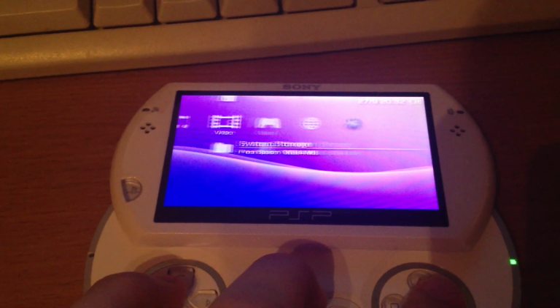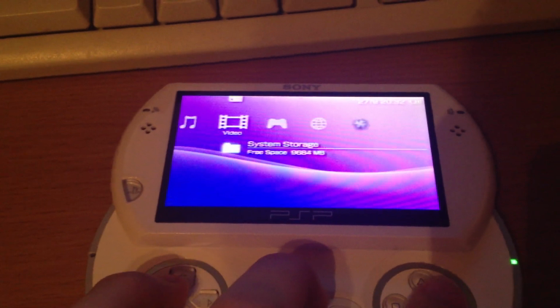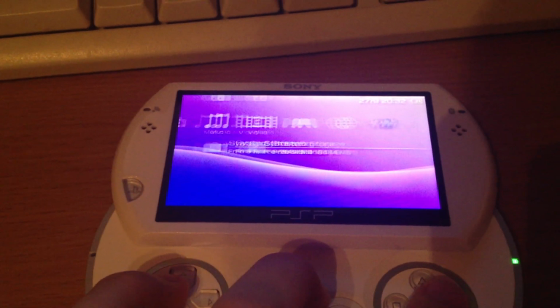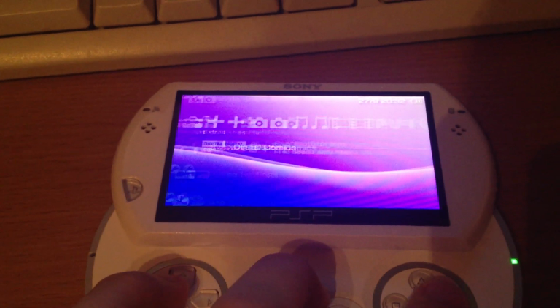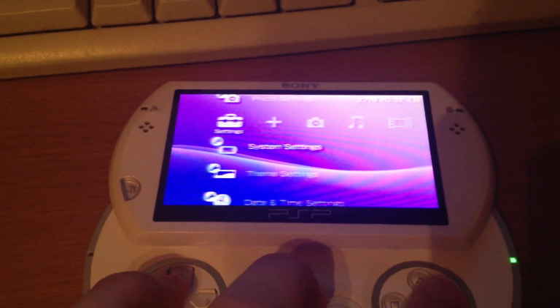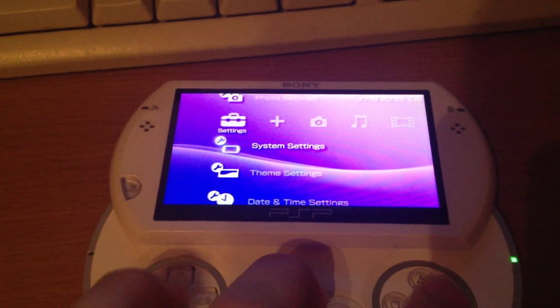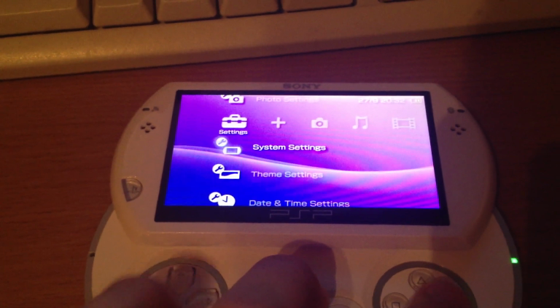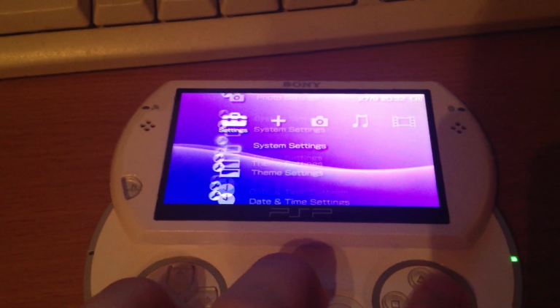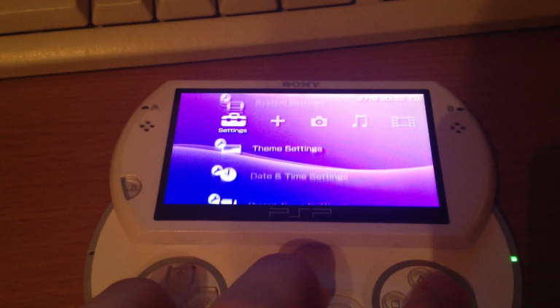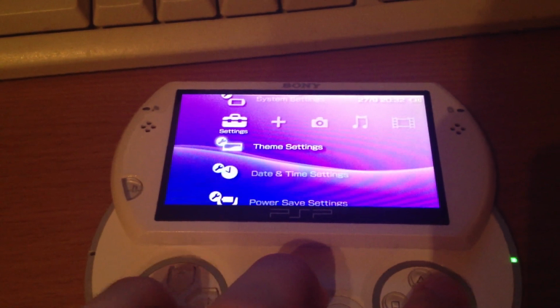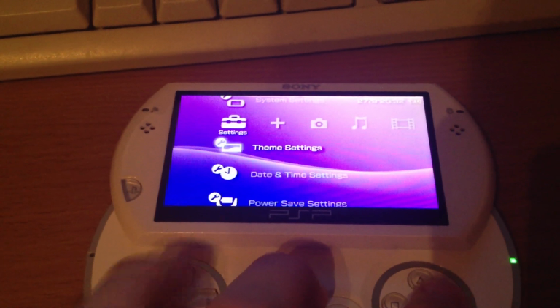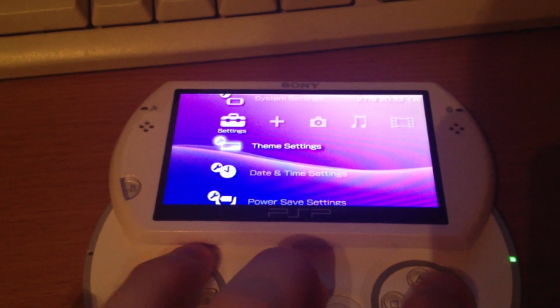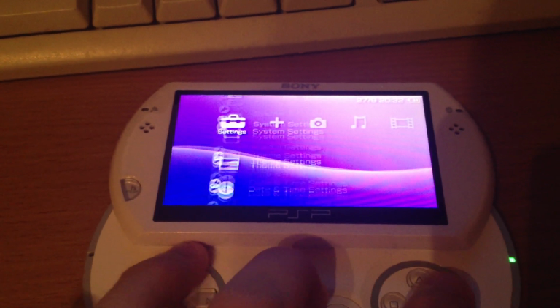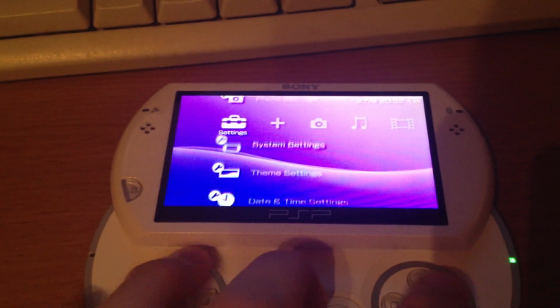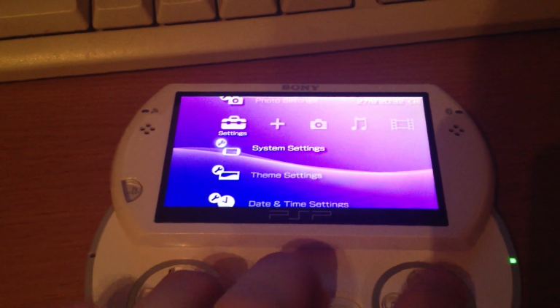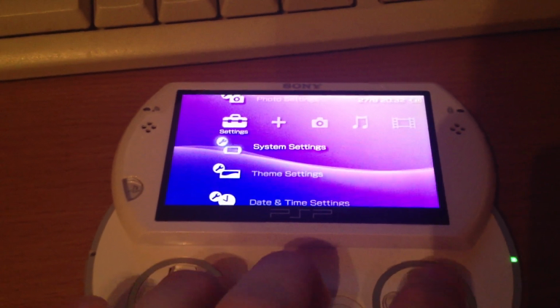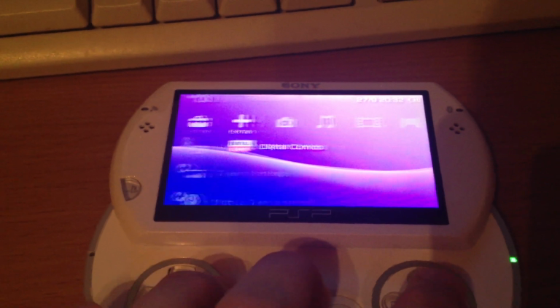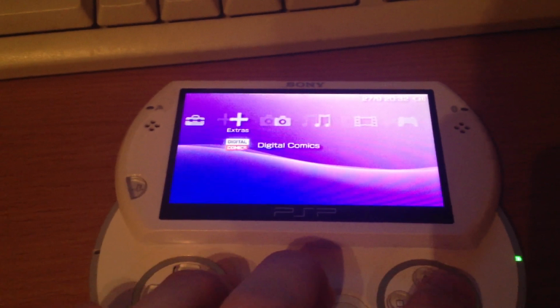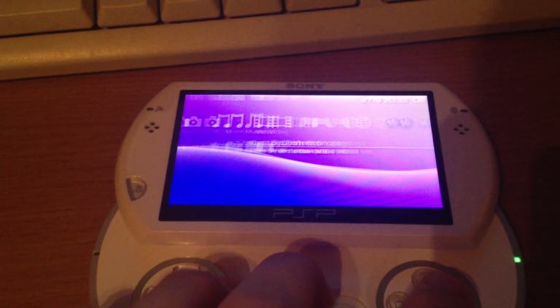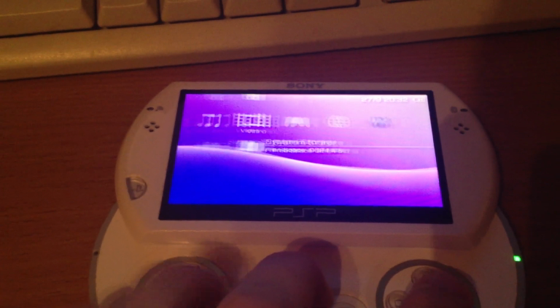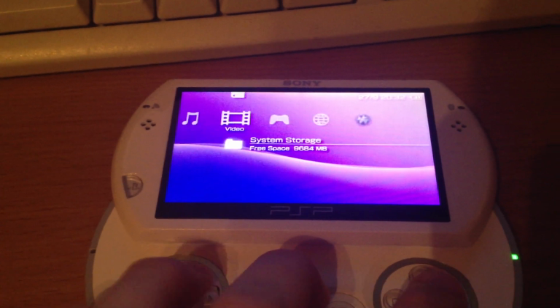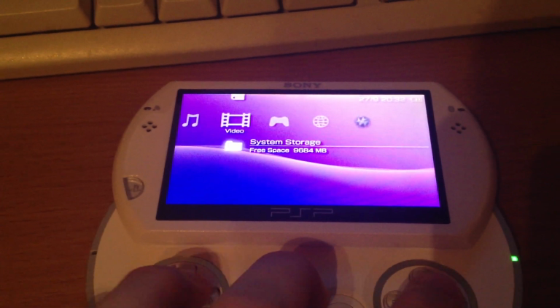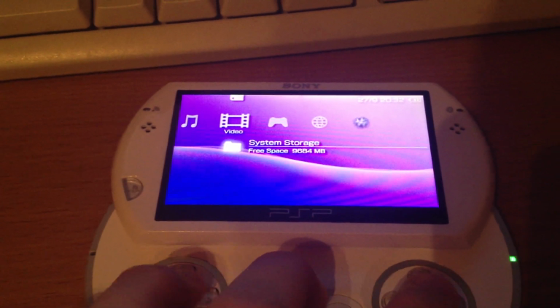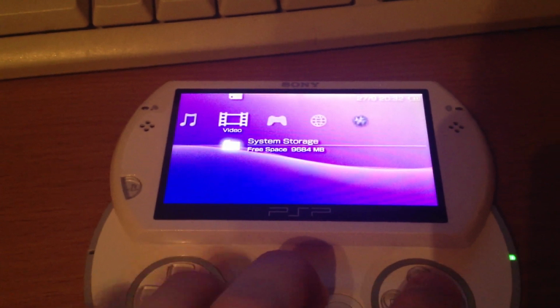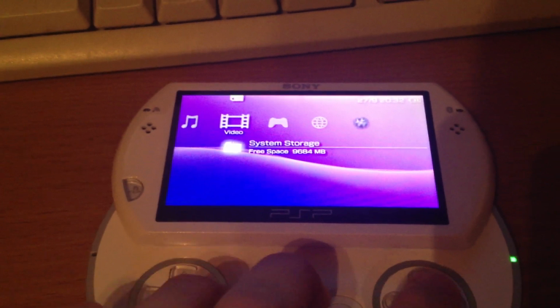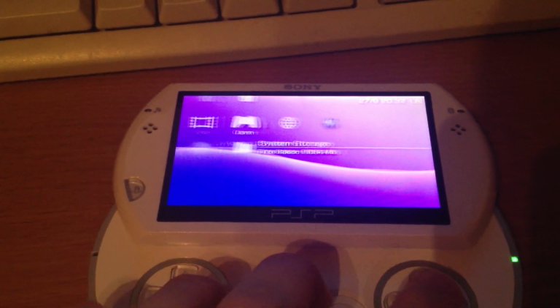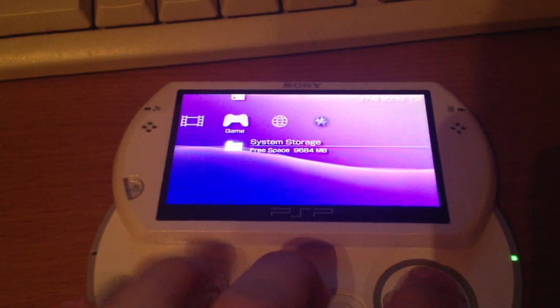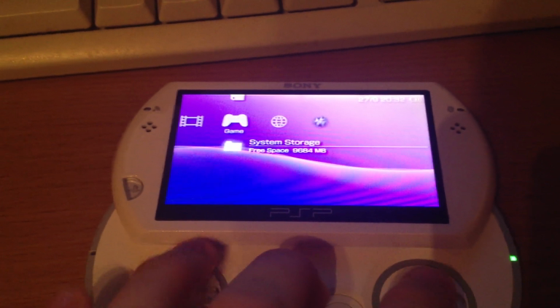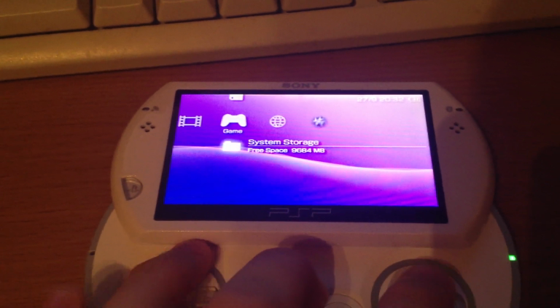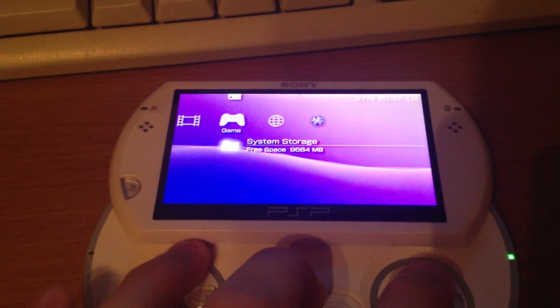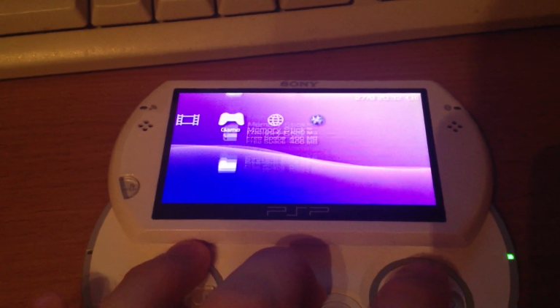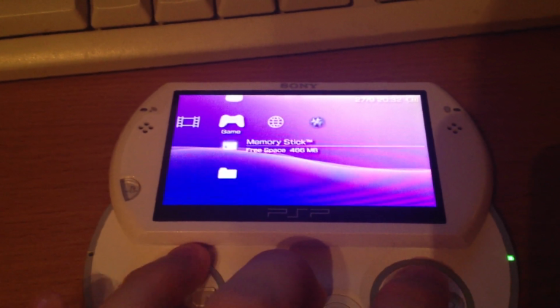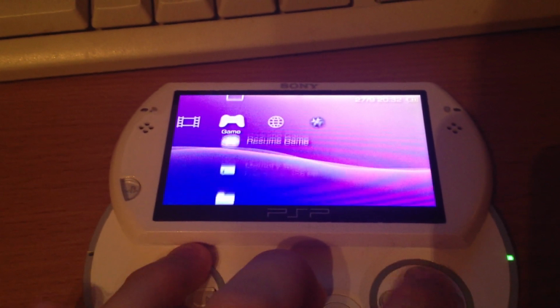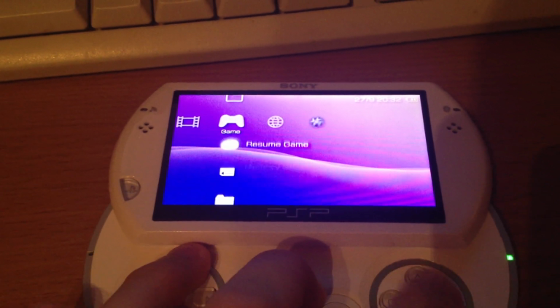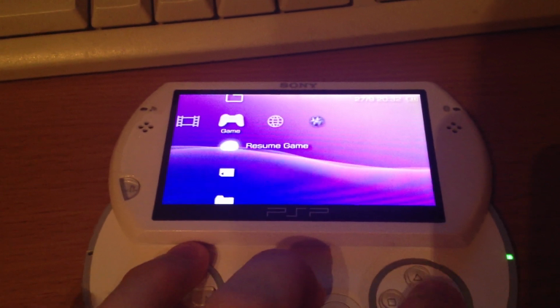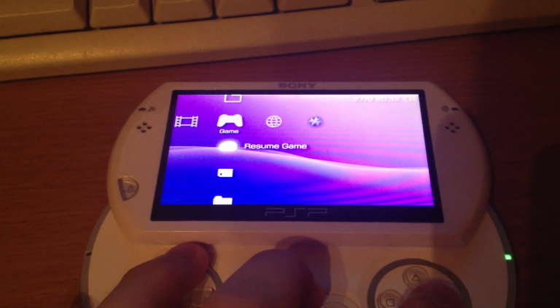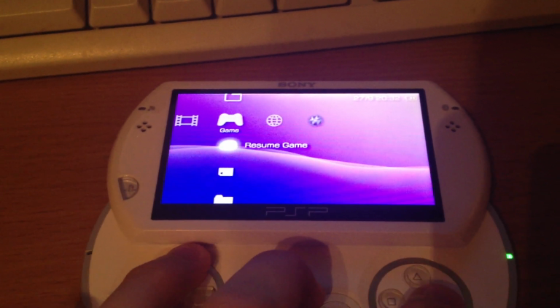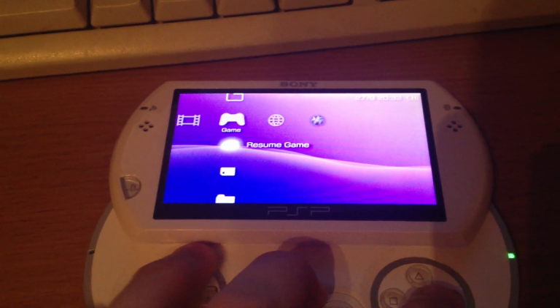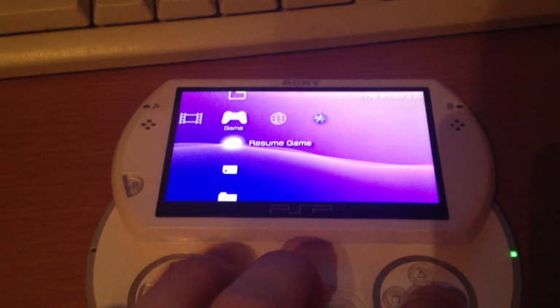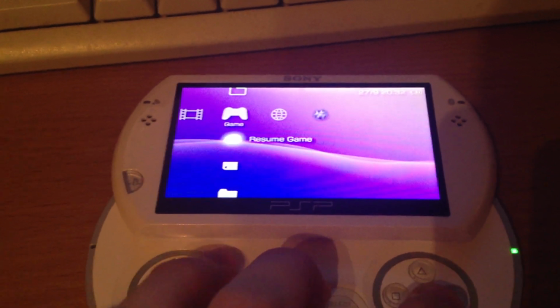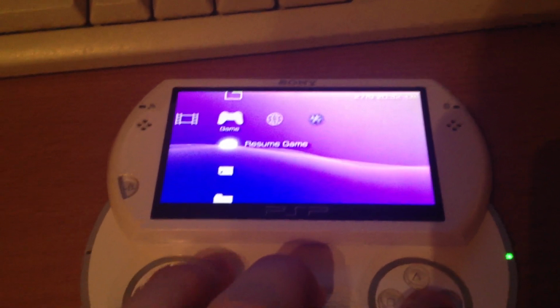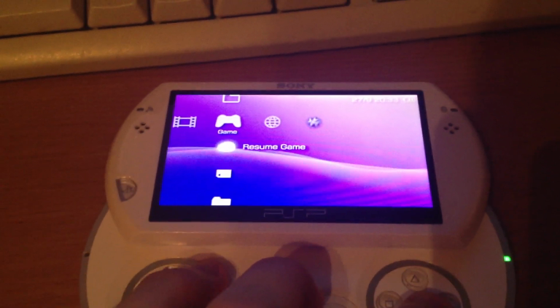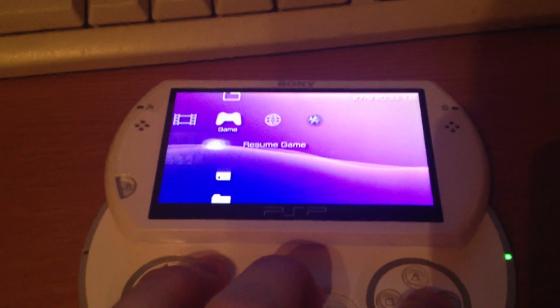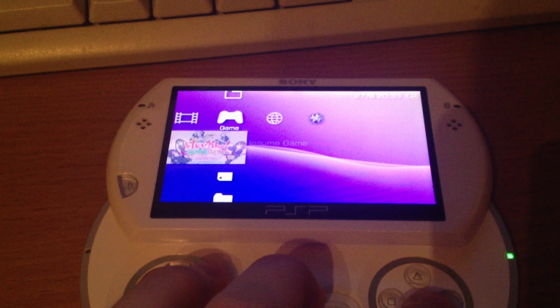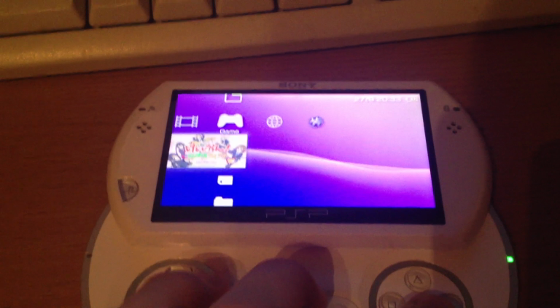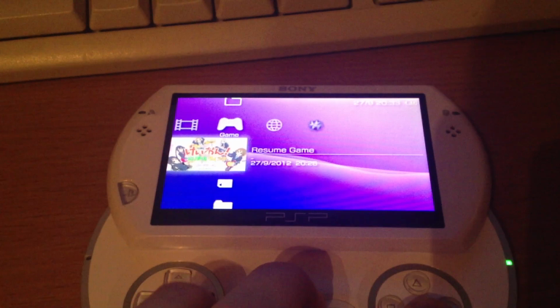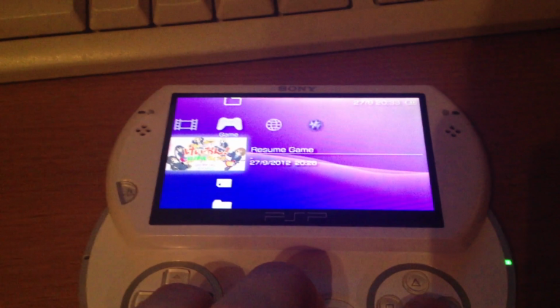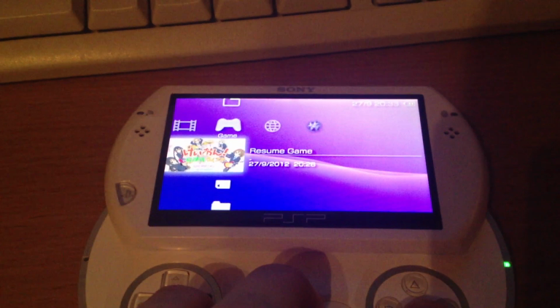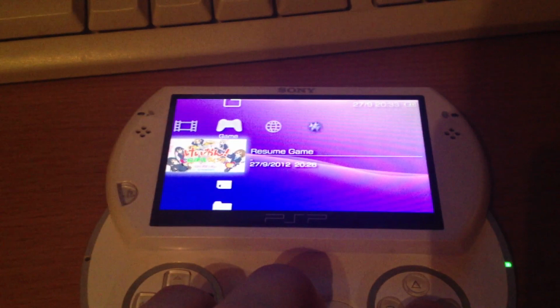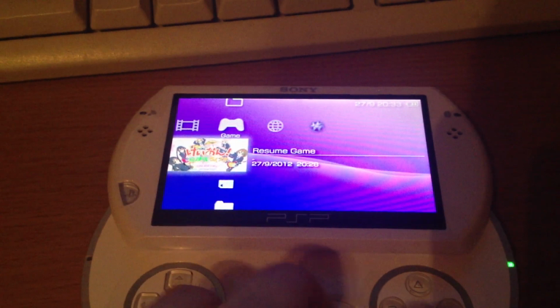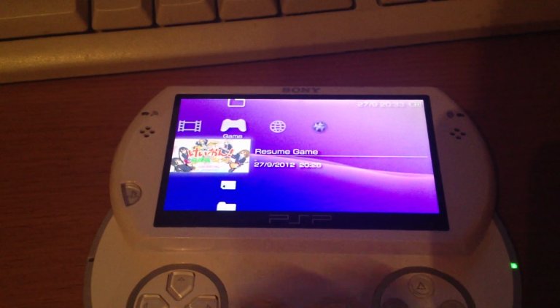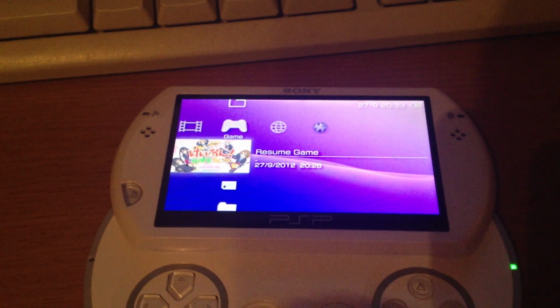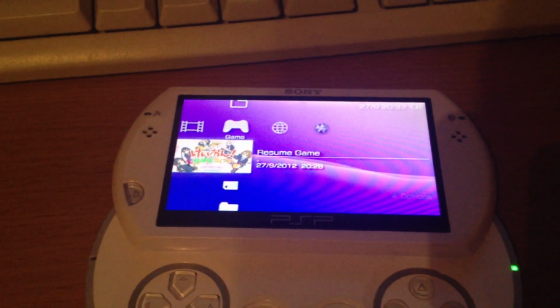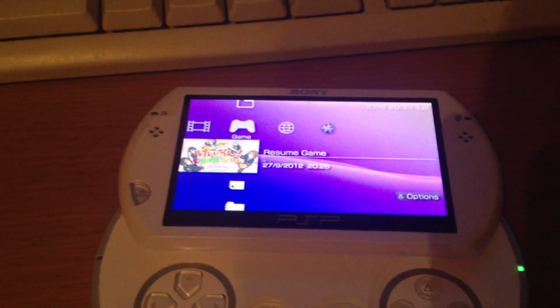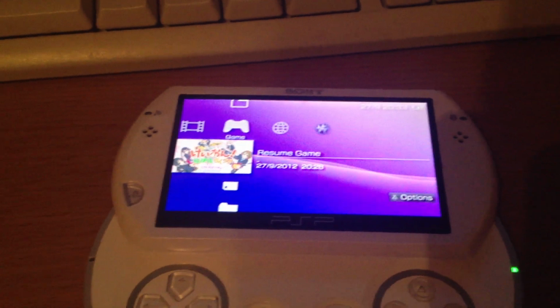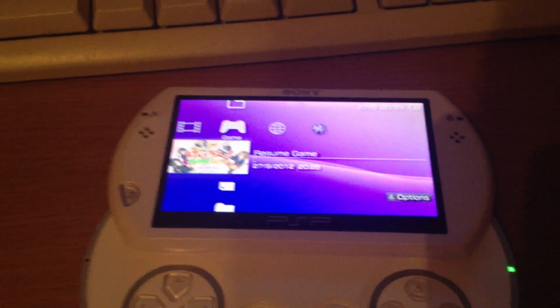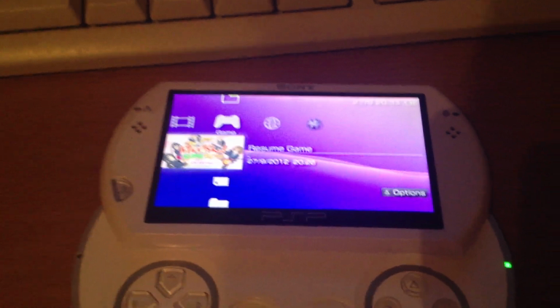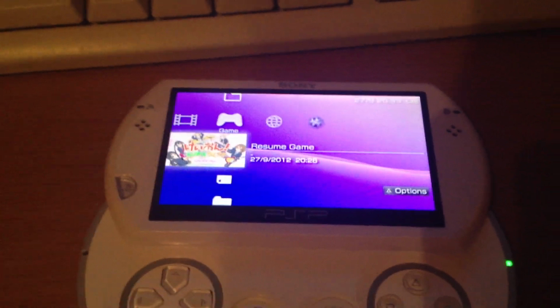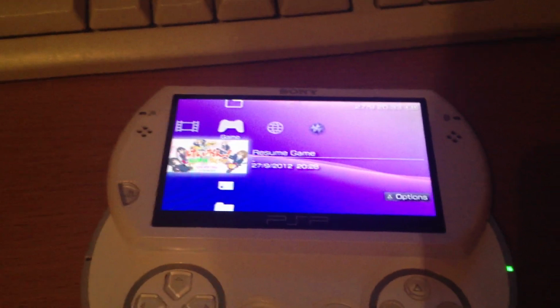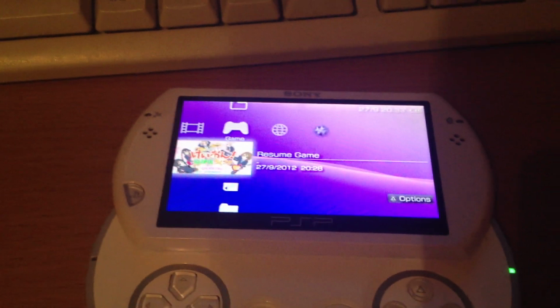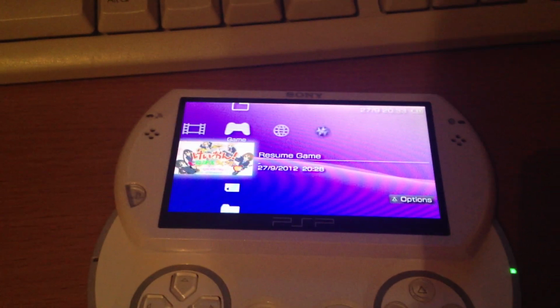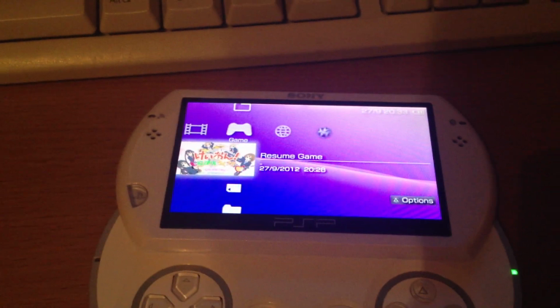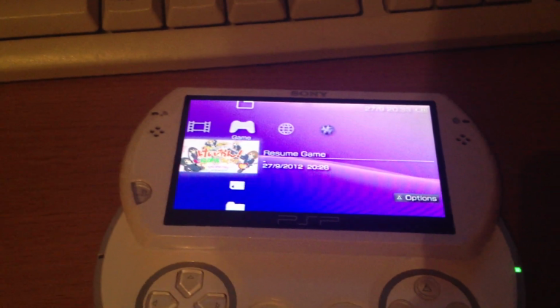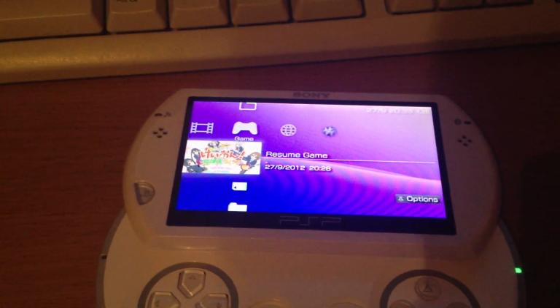That was pretty much it. Have fun with your PlayStation Portable and enjoy your password protection.